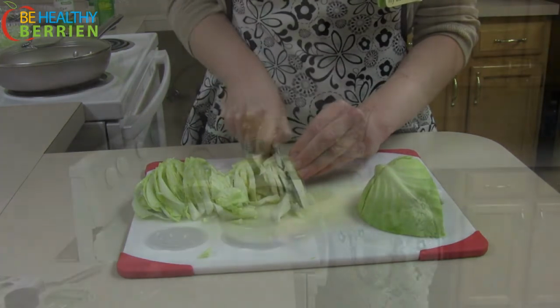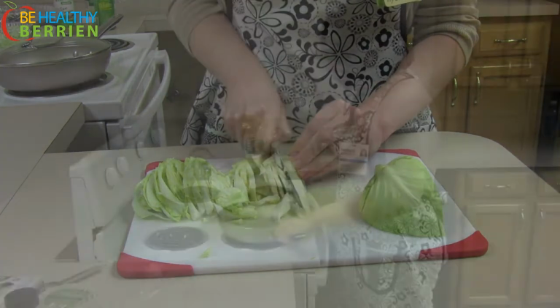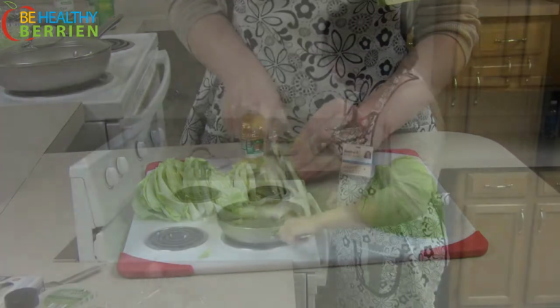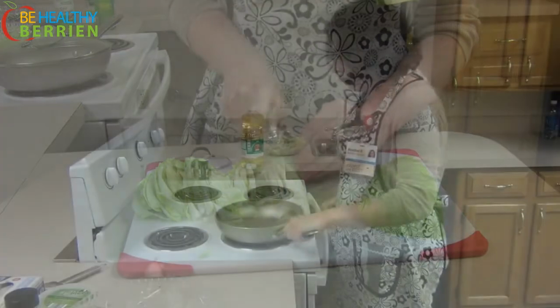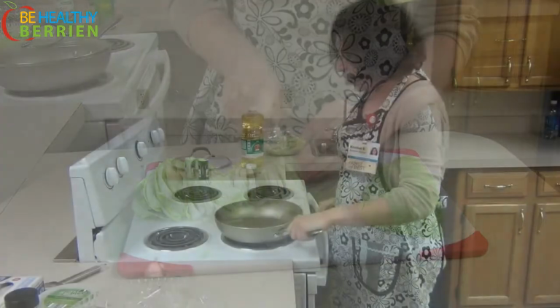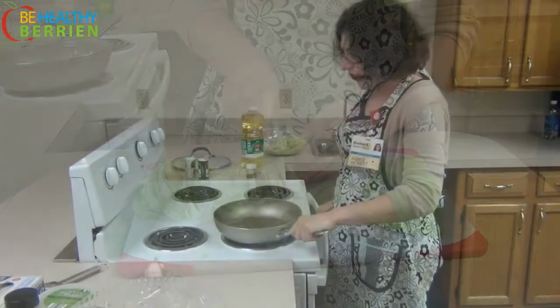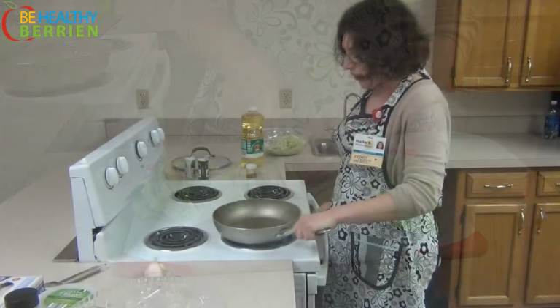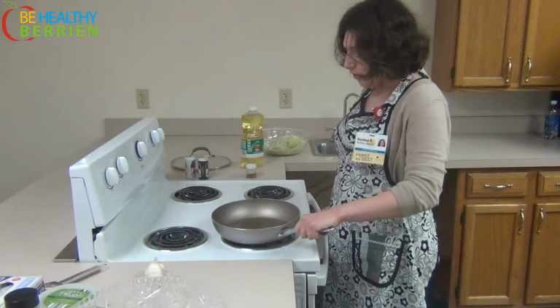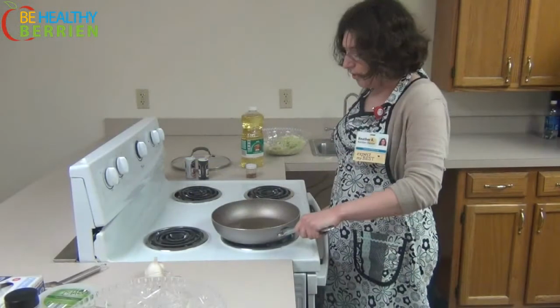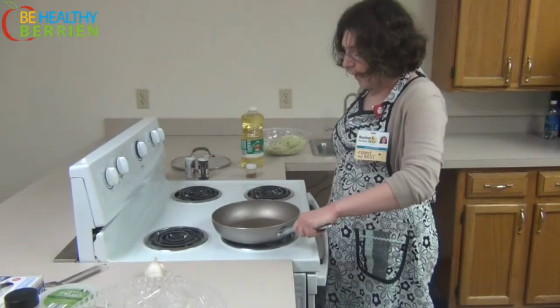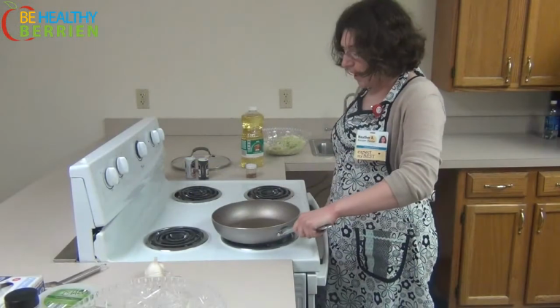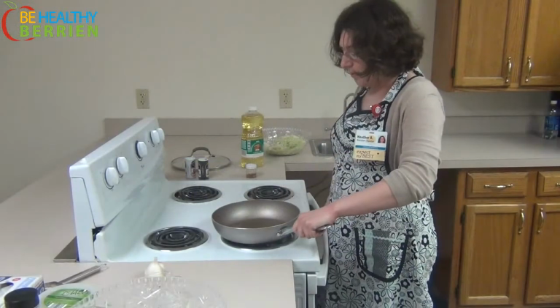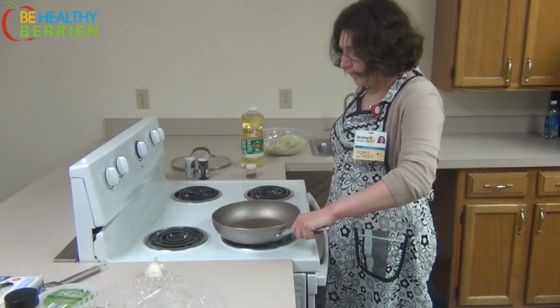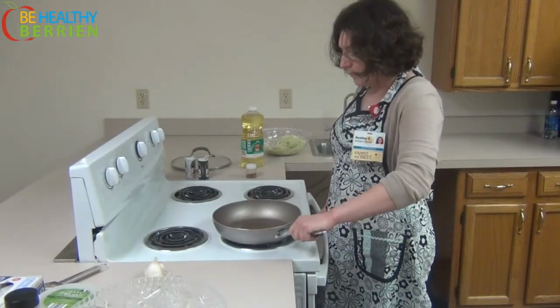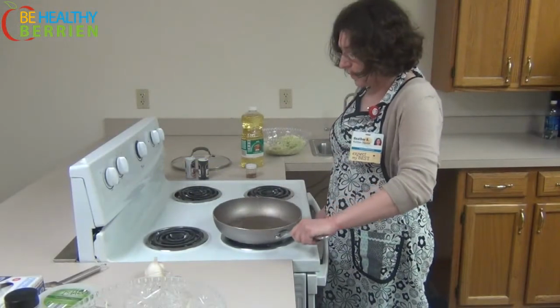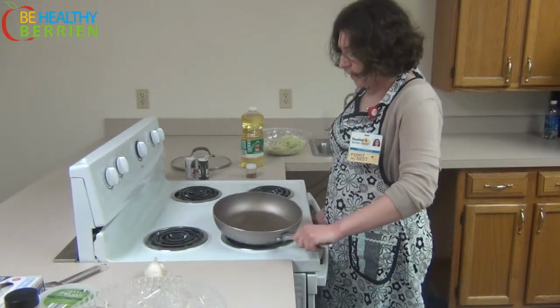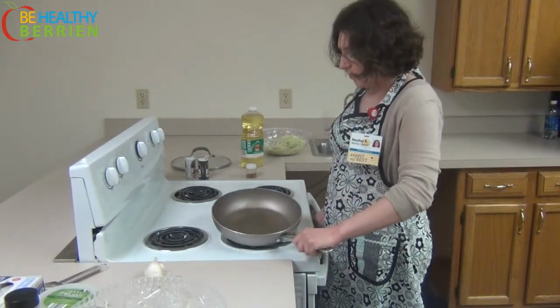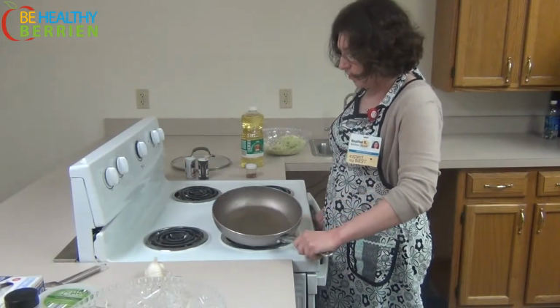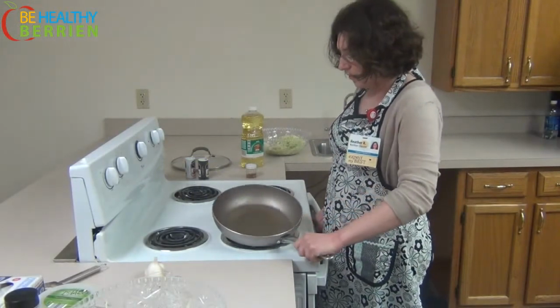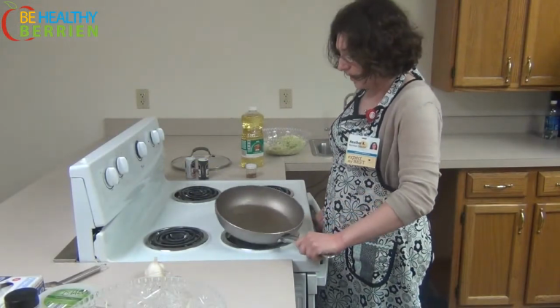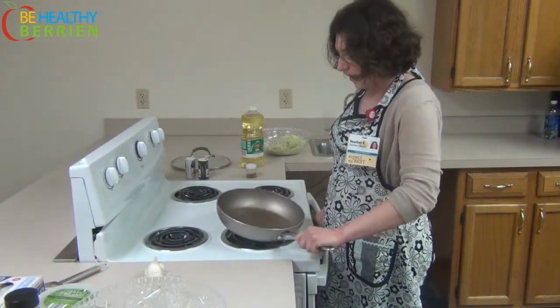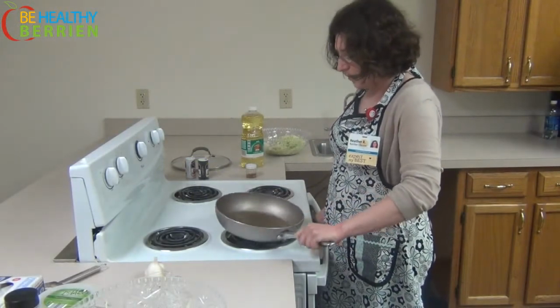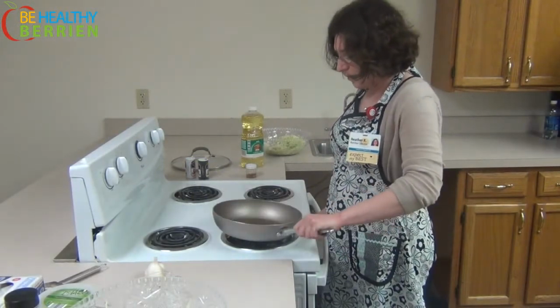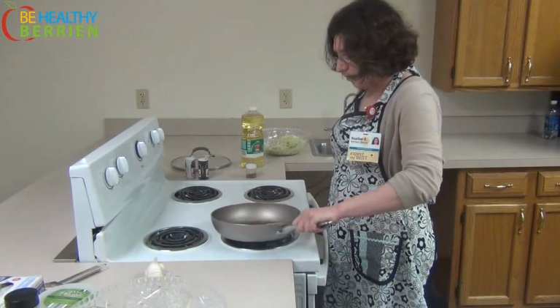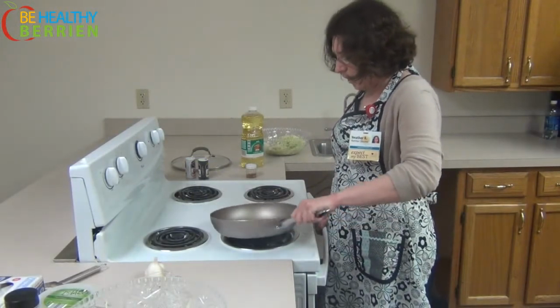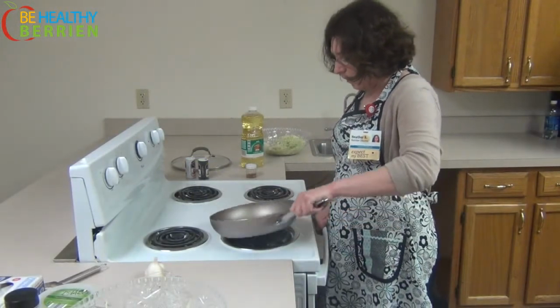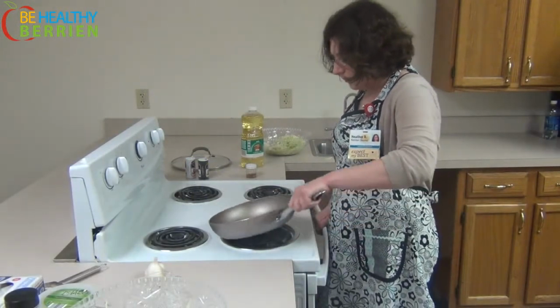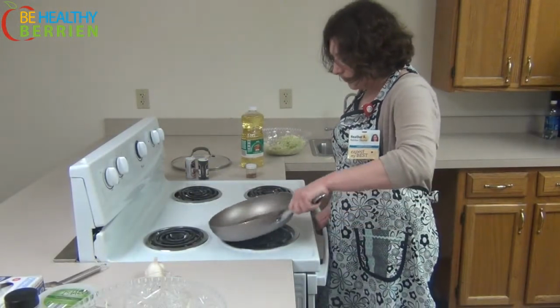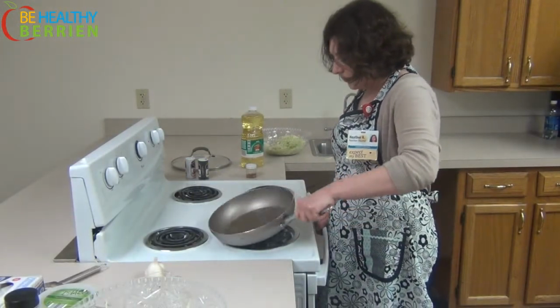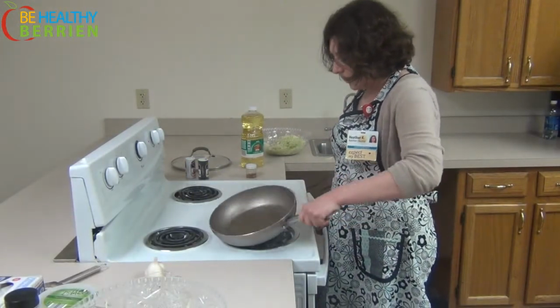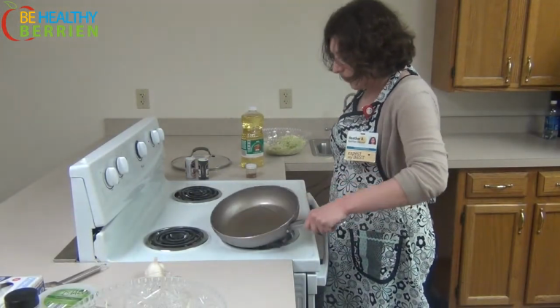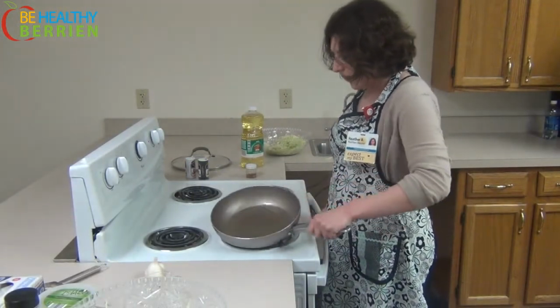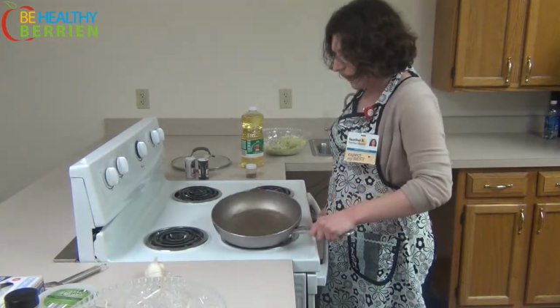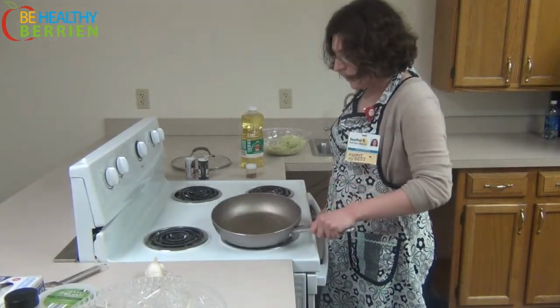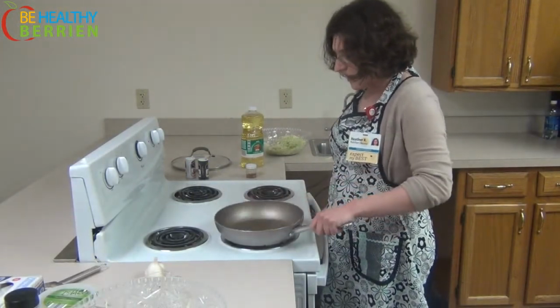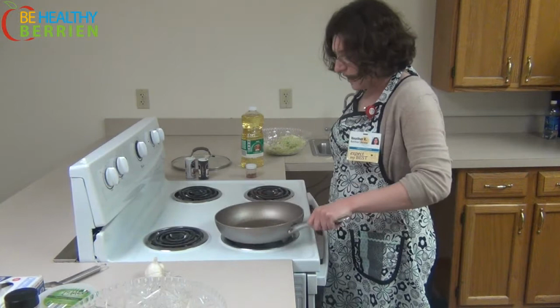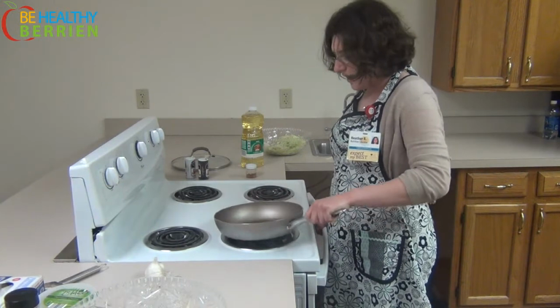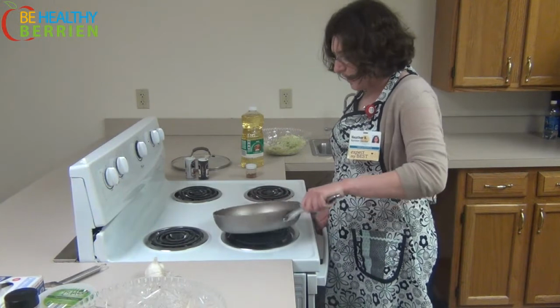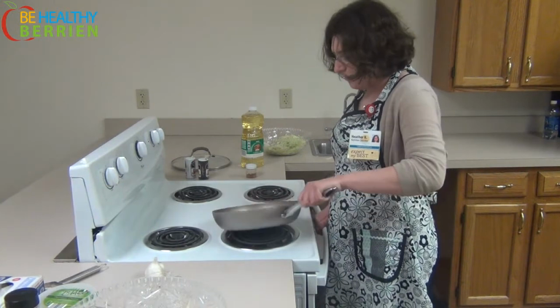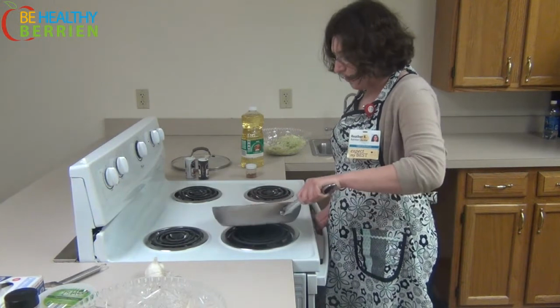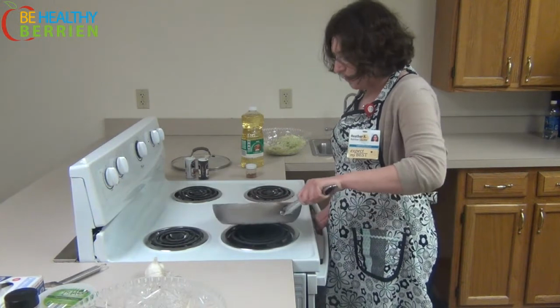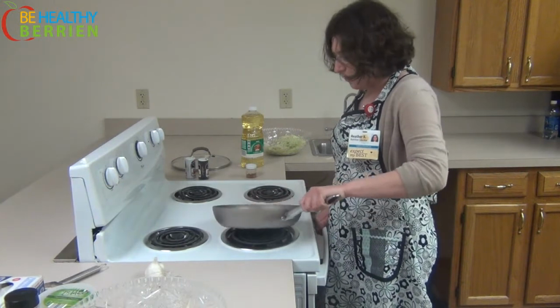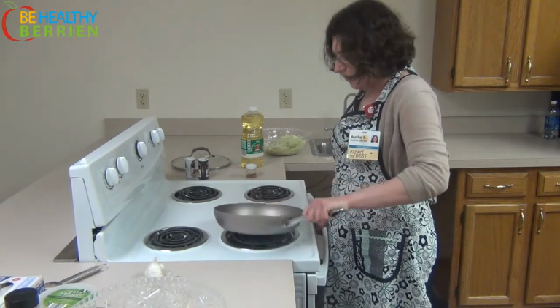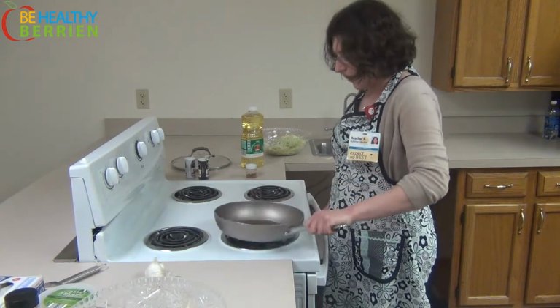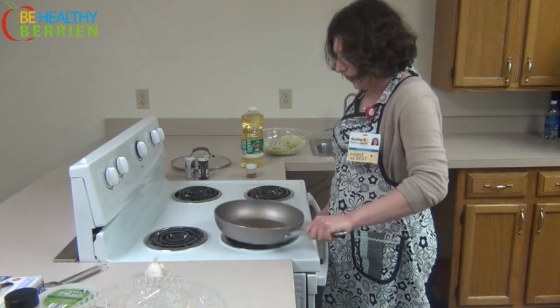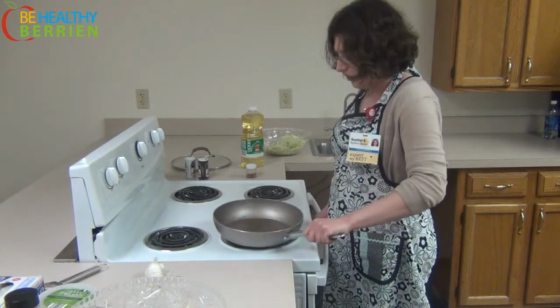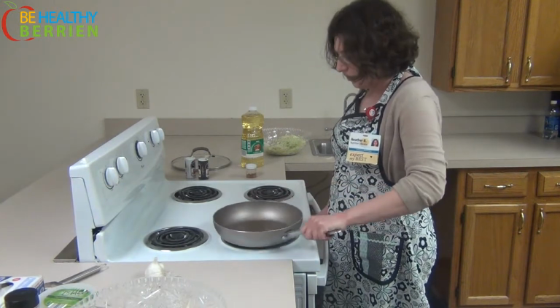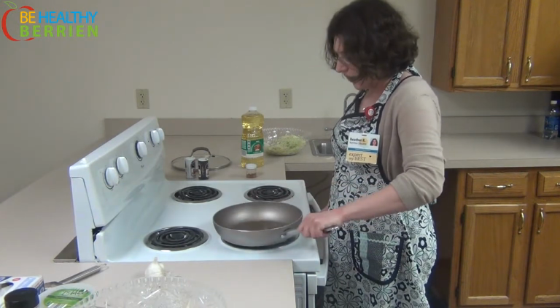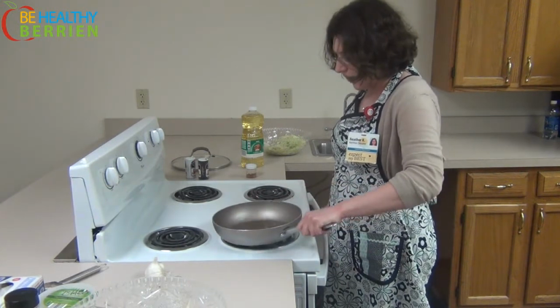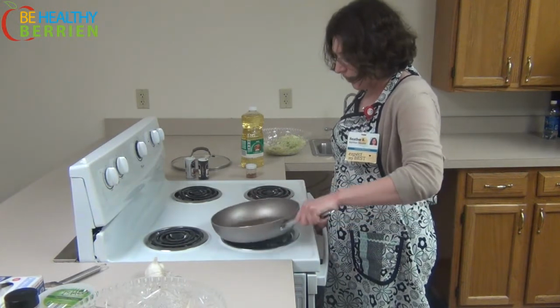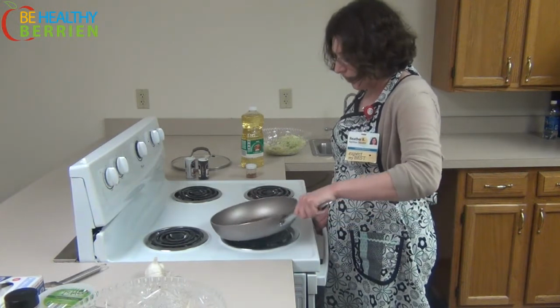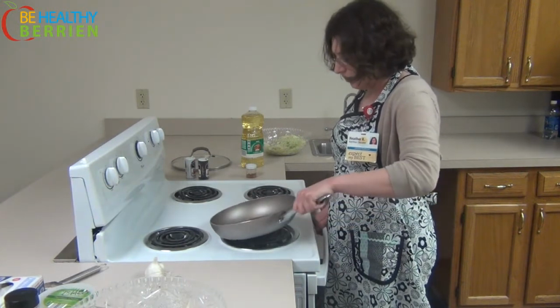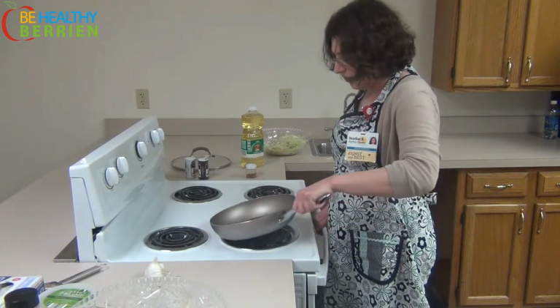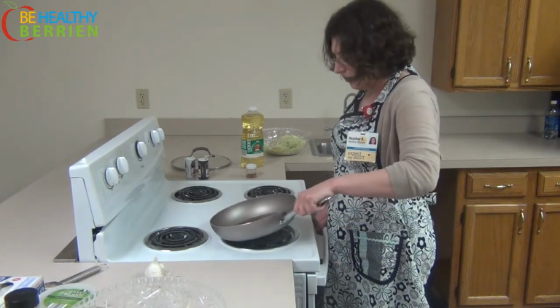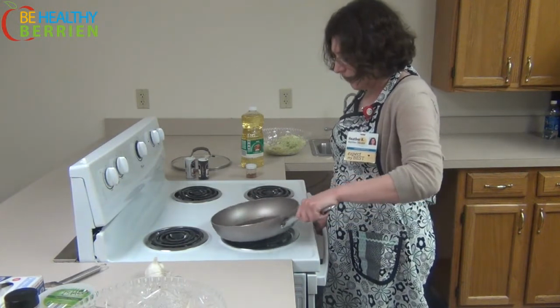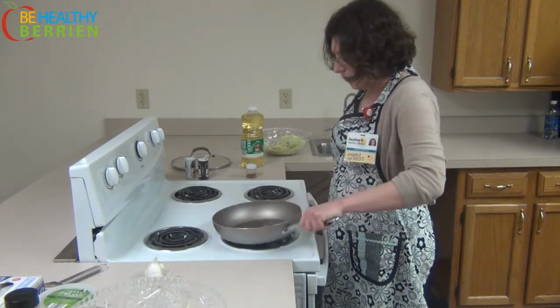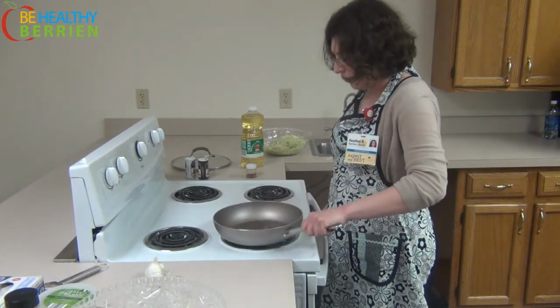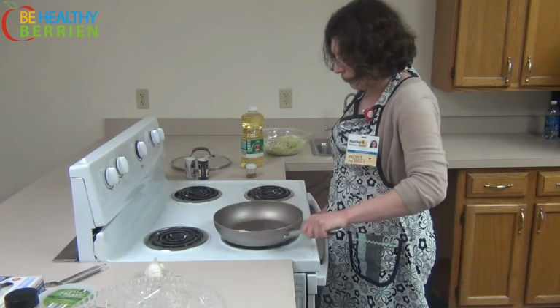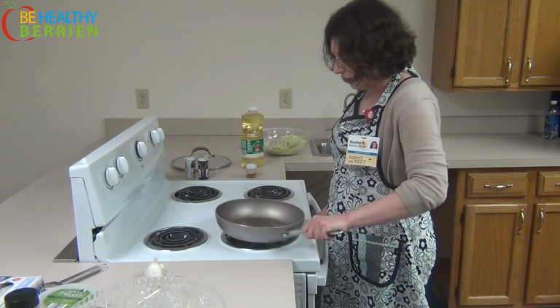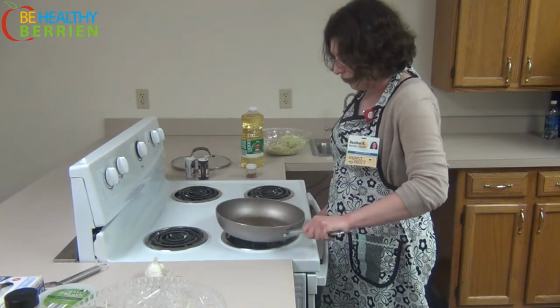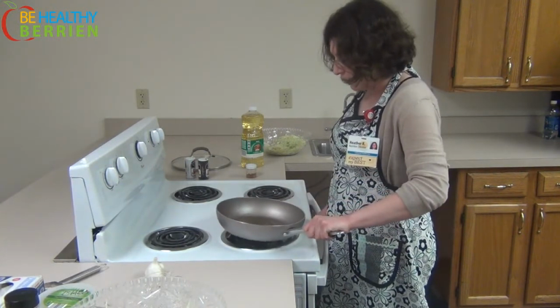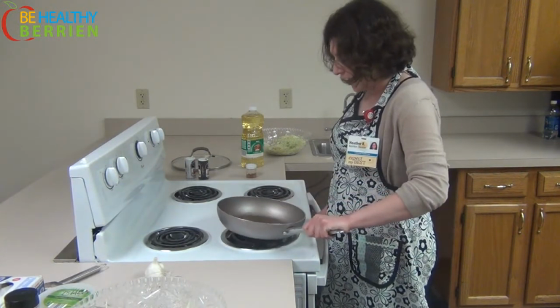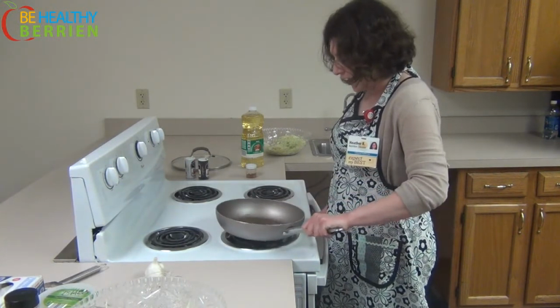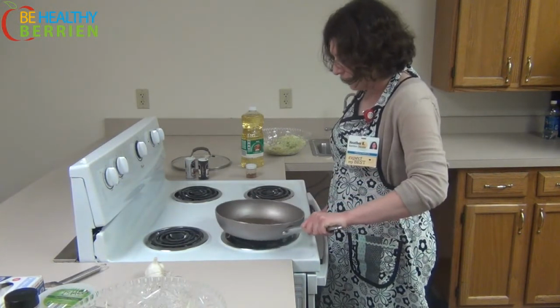Add enough oil to coat the bottom and give it a swirl. We're going to let that heat up for a few seconds so that it comes to the same temperature as the pan.